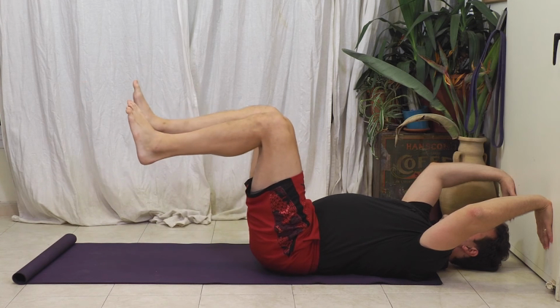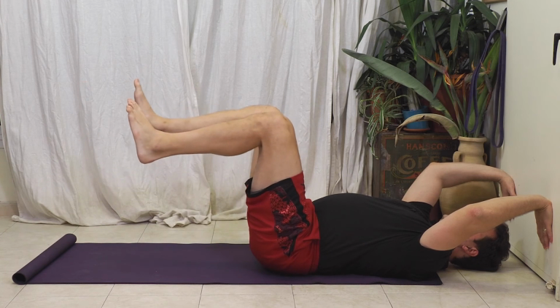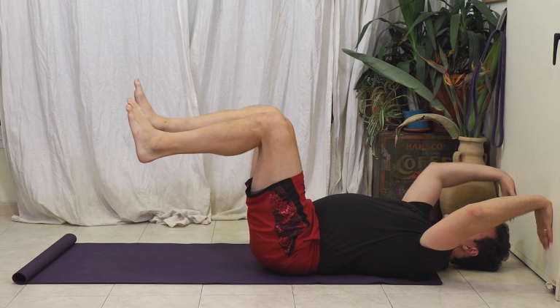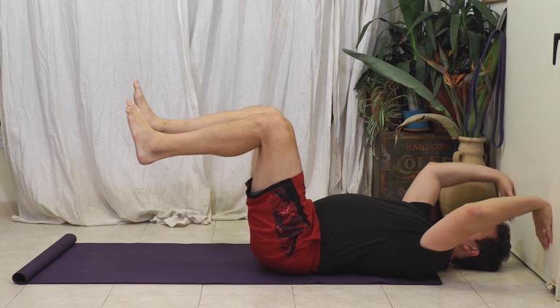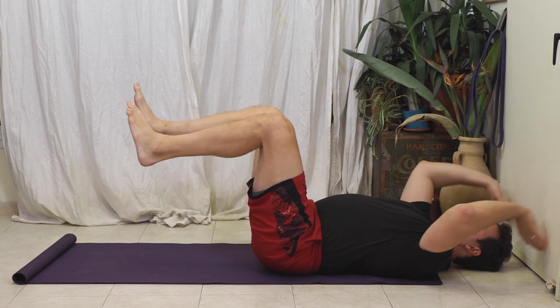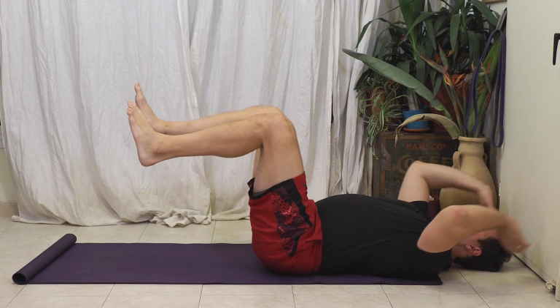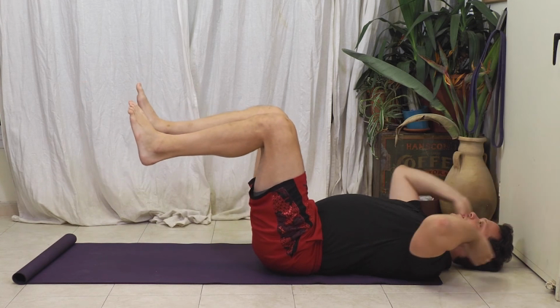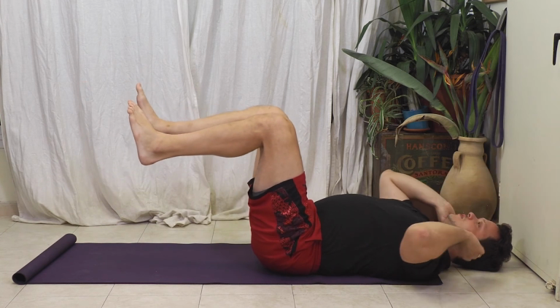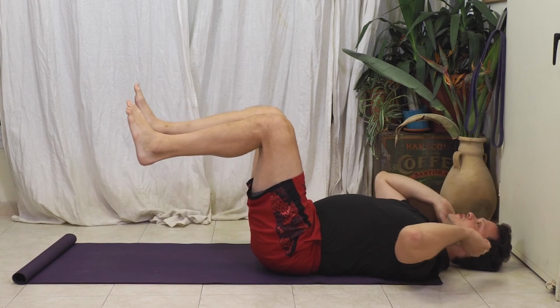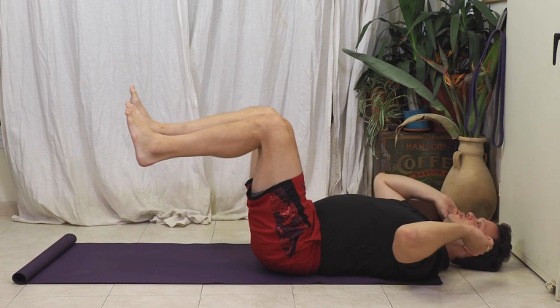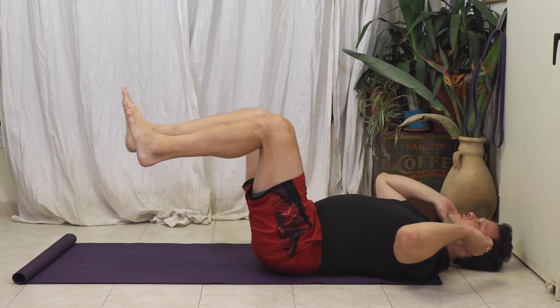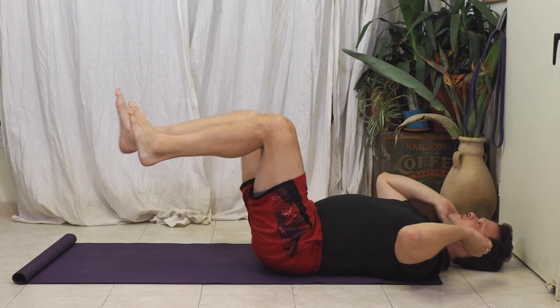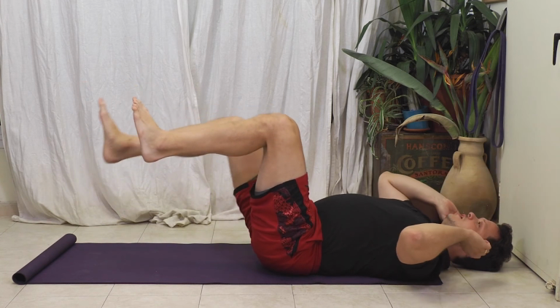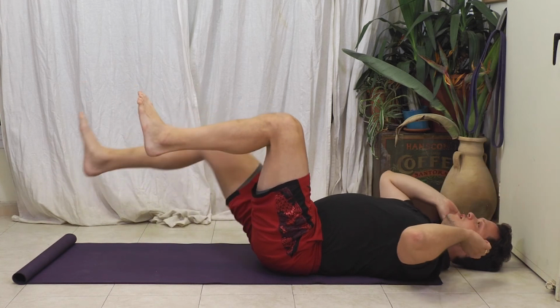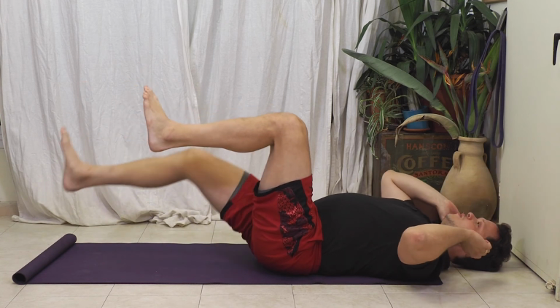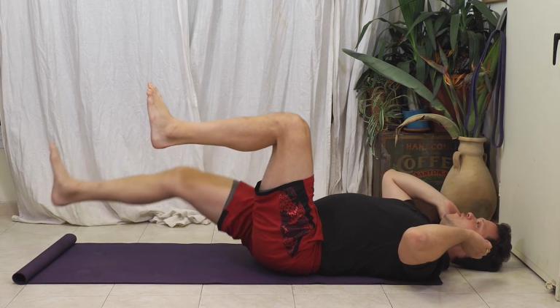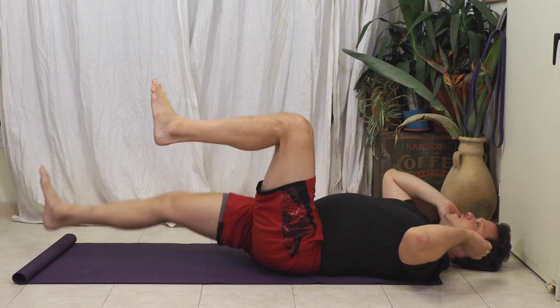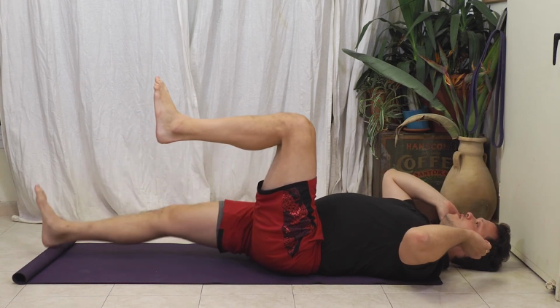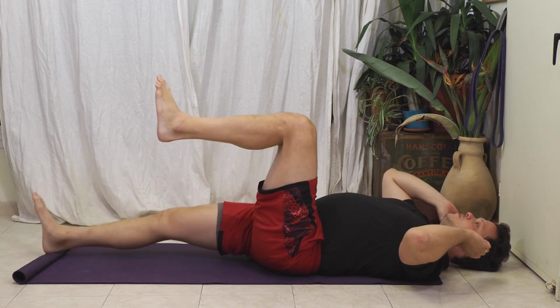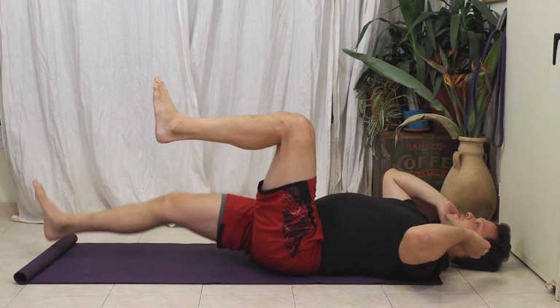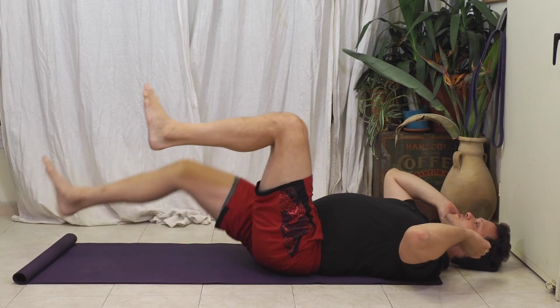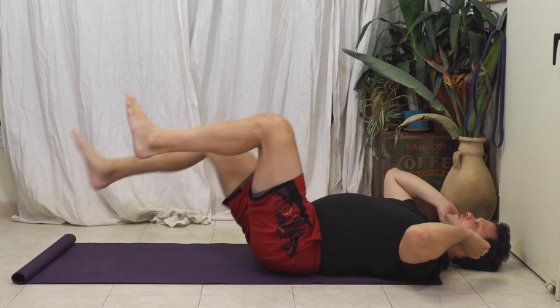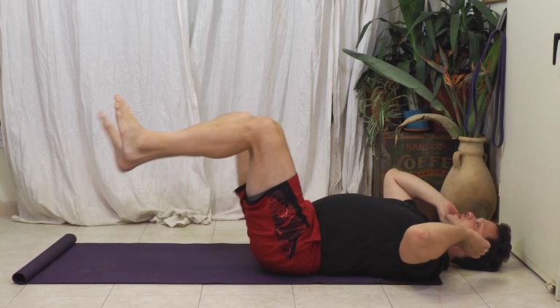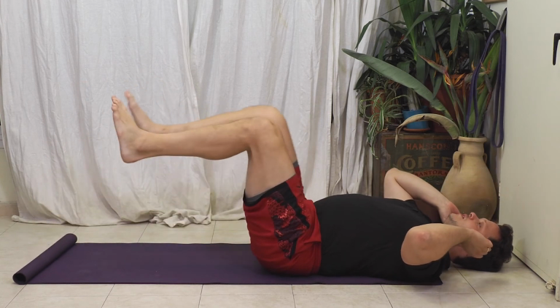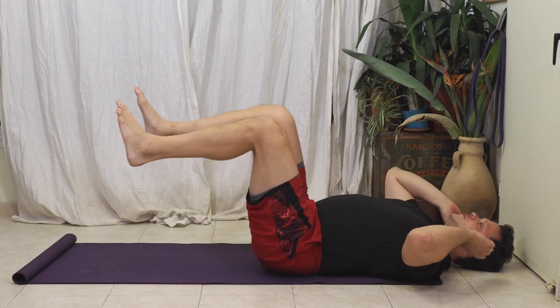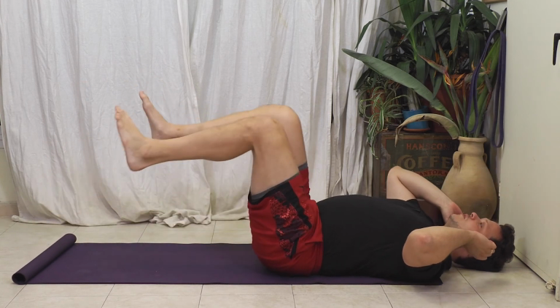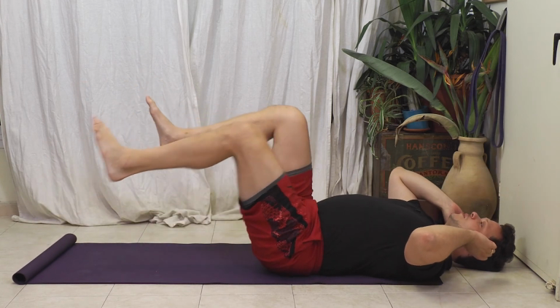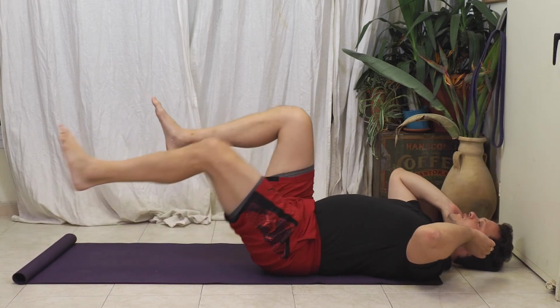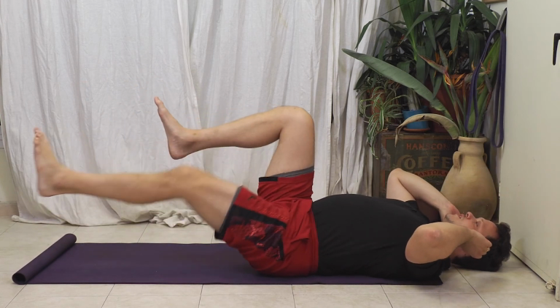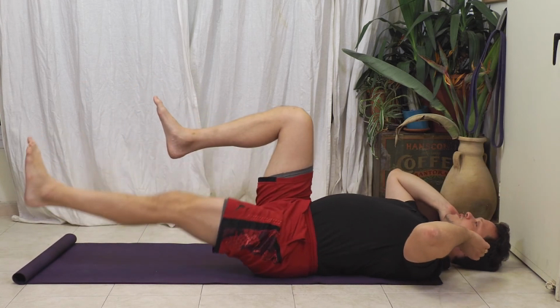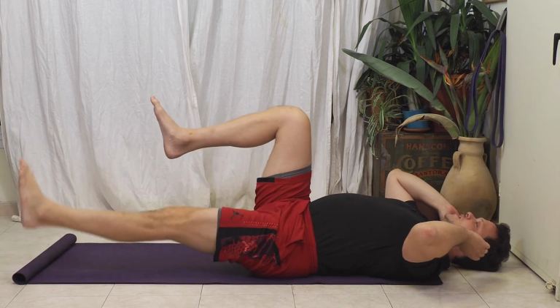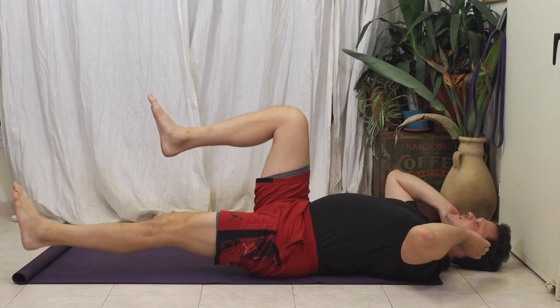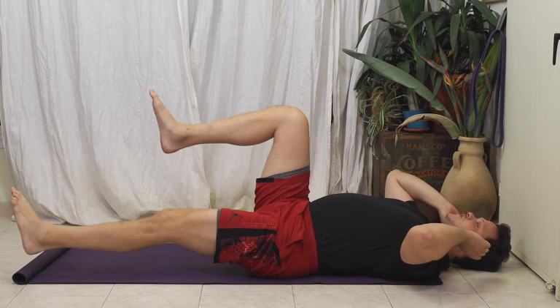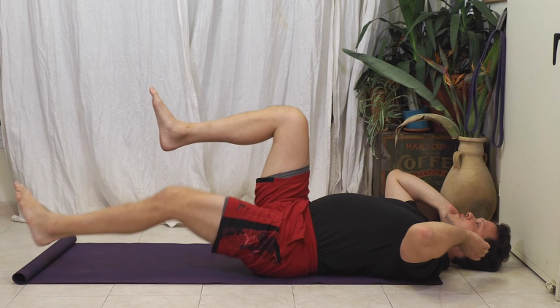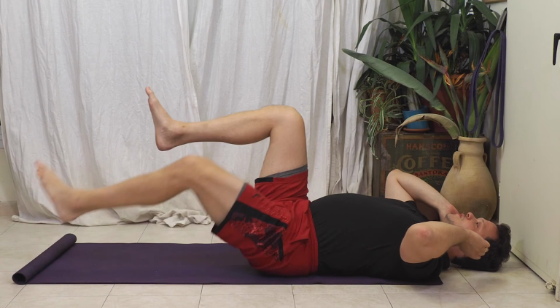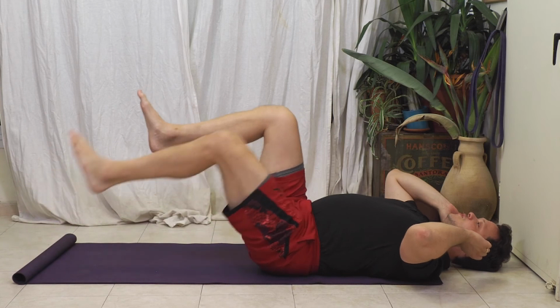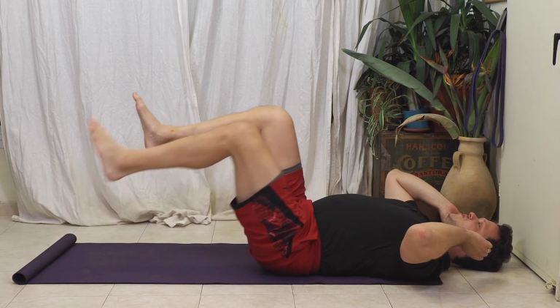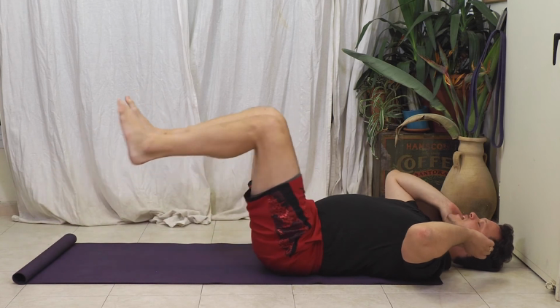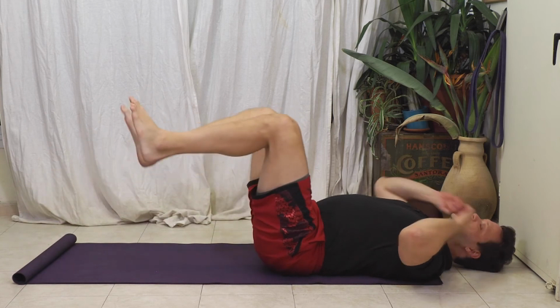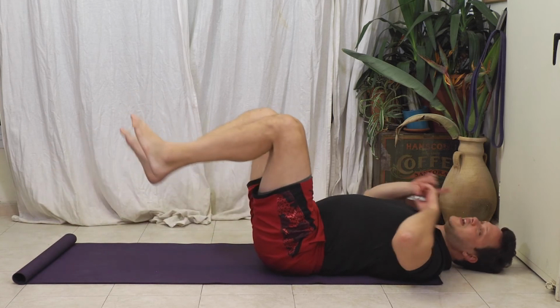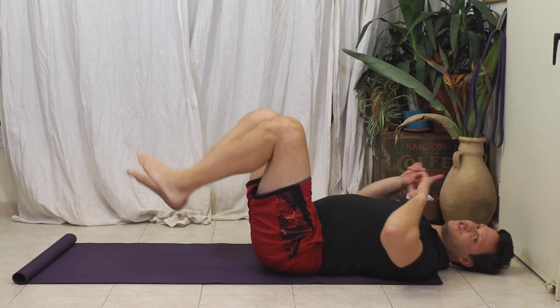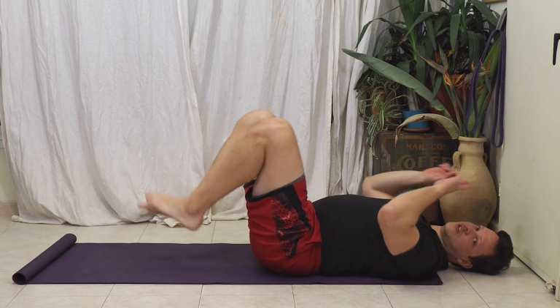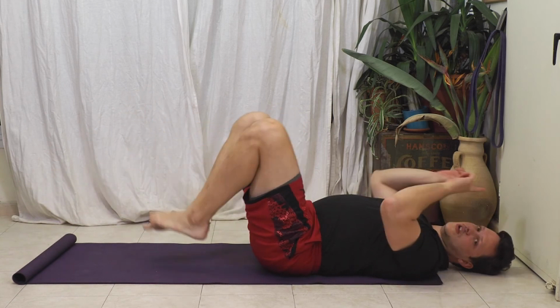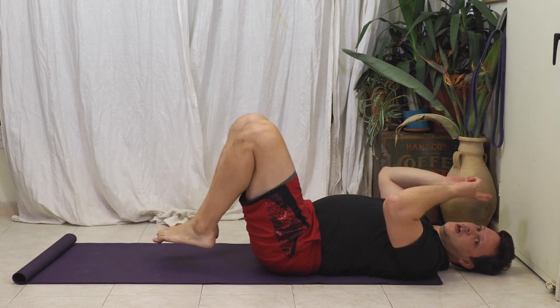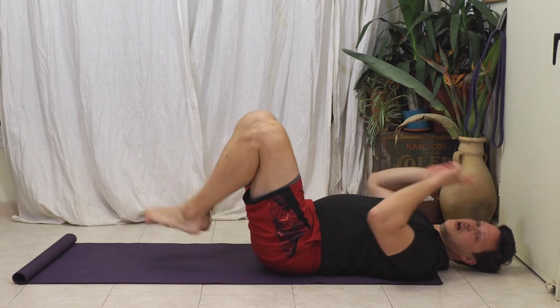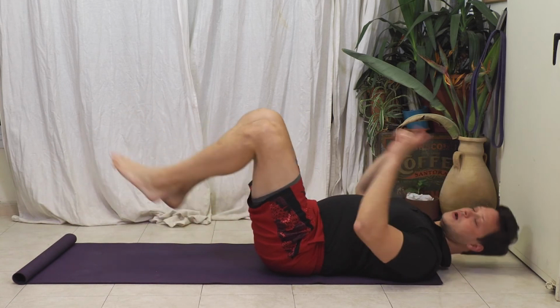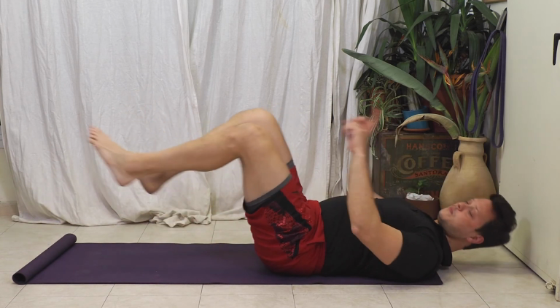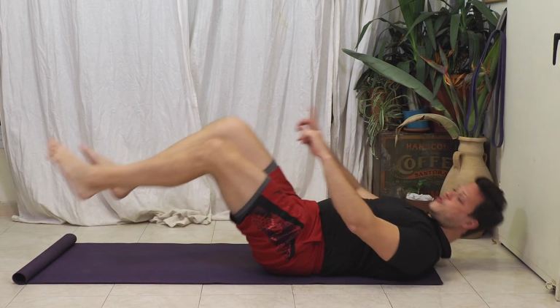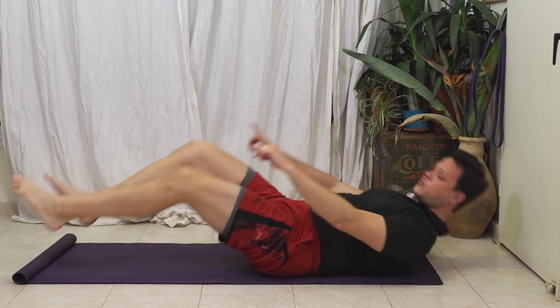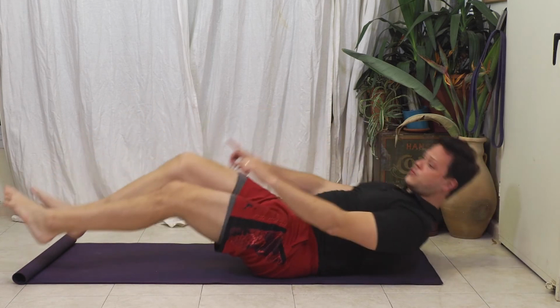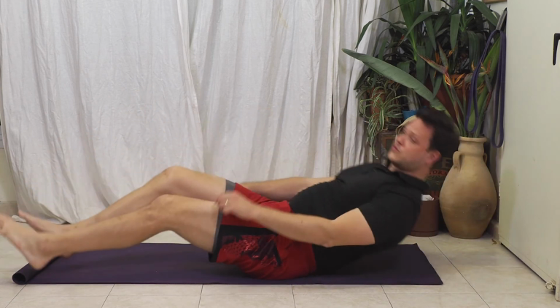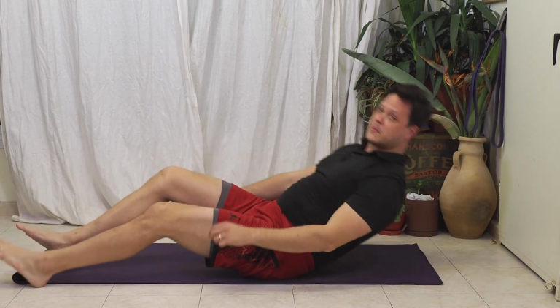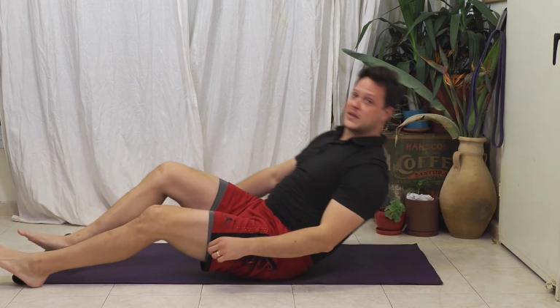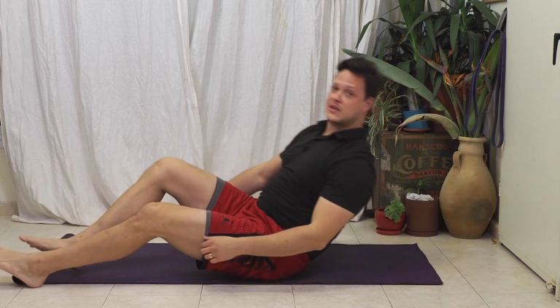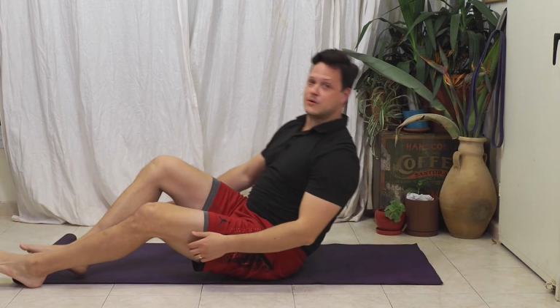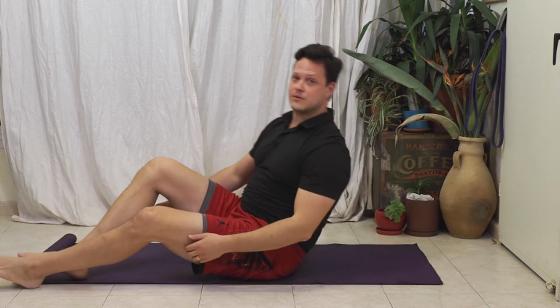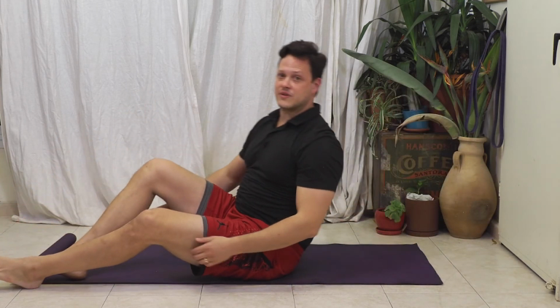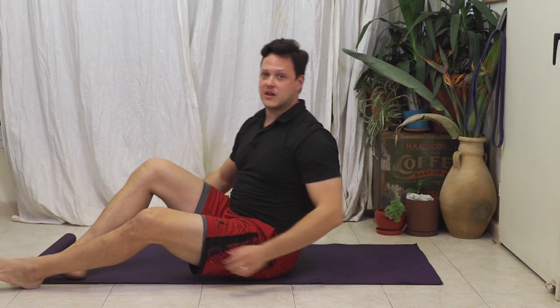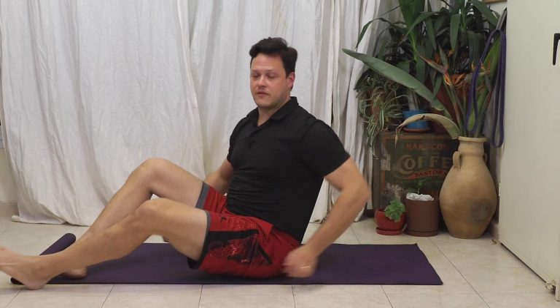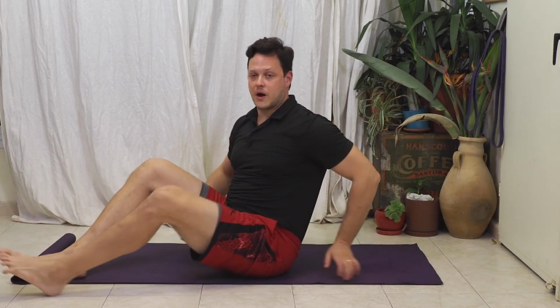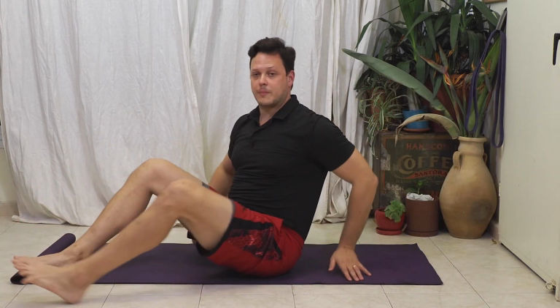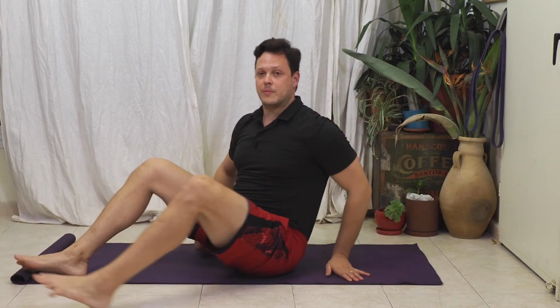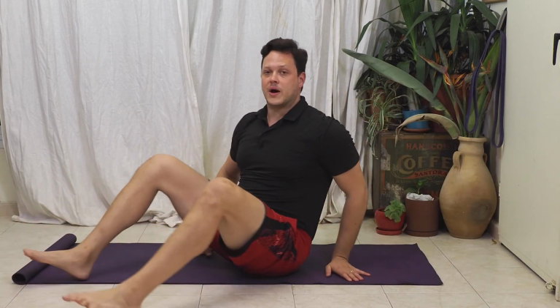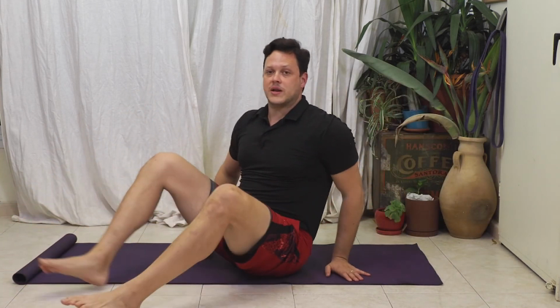Now if I release the wall it becomes a lot easier, because I don't have to produce that tension up towards my ears and in the upper body. This is the magic of this exercise.